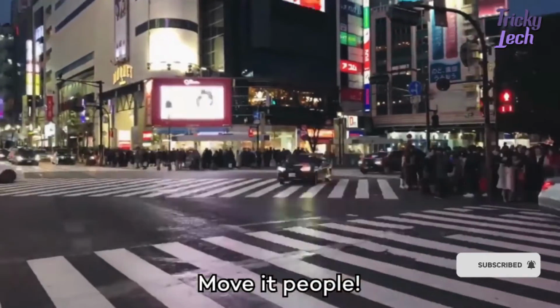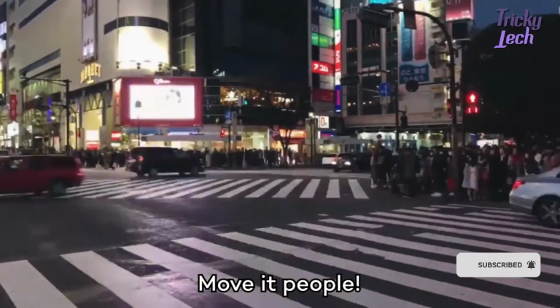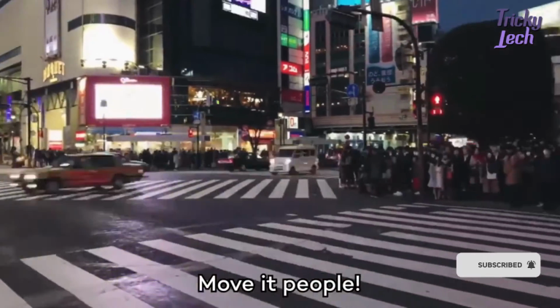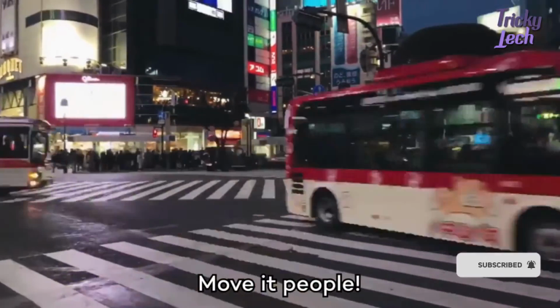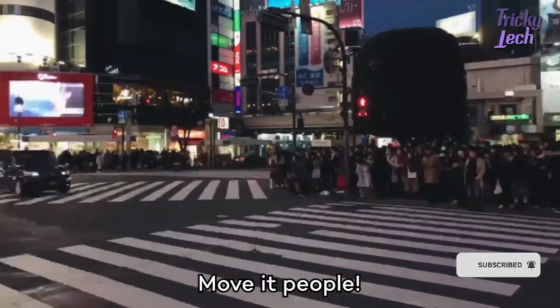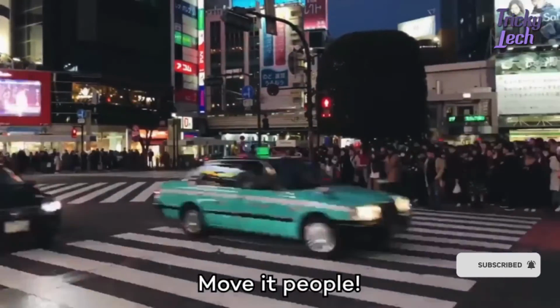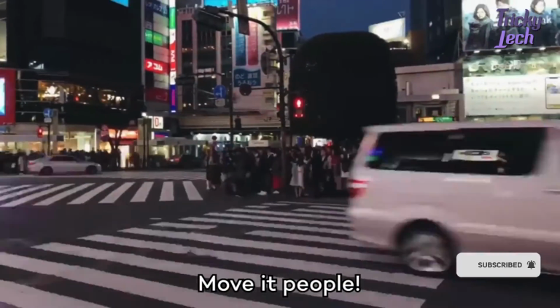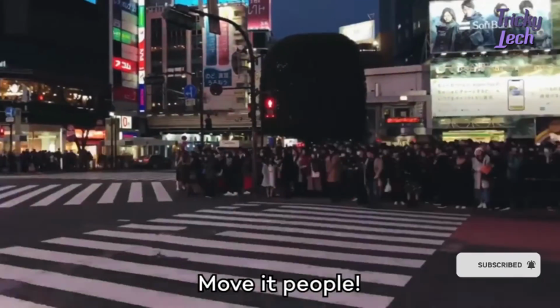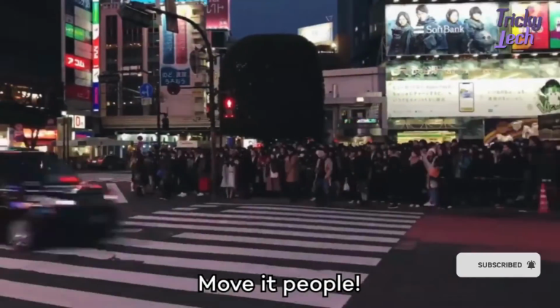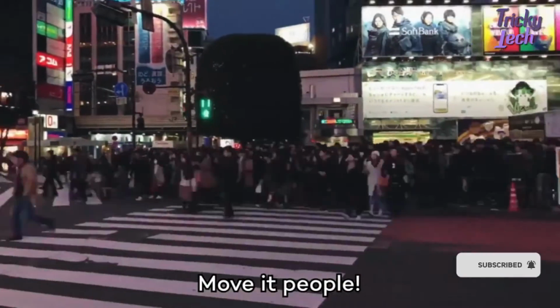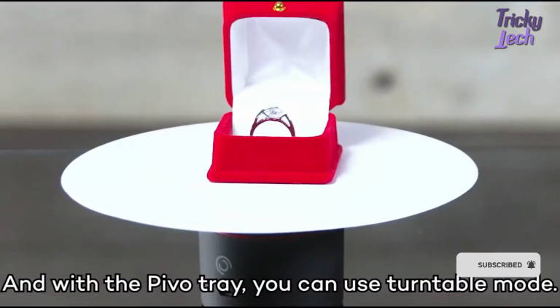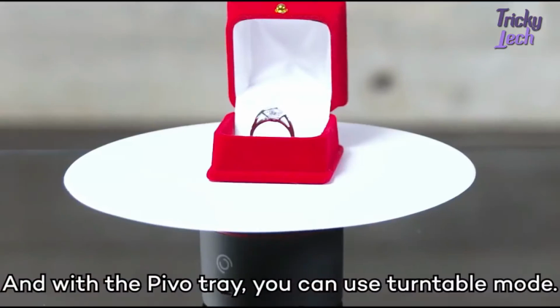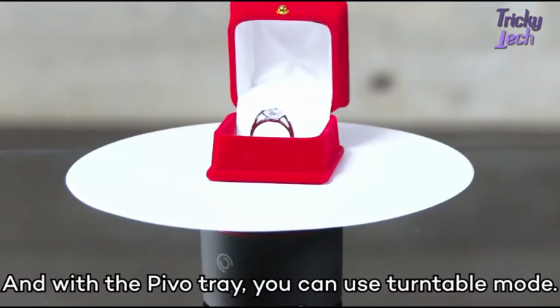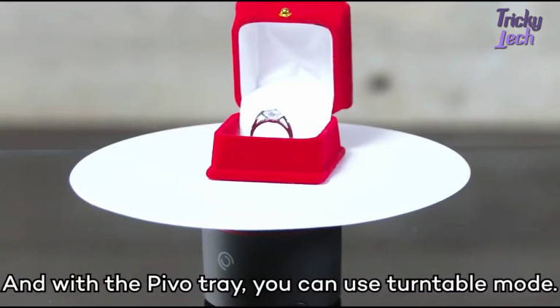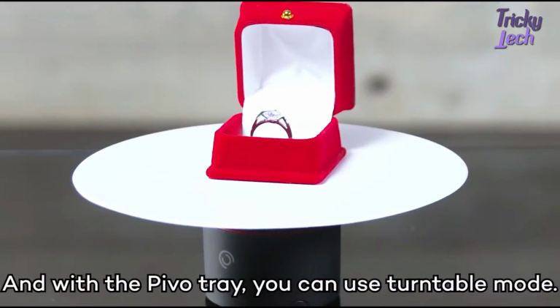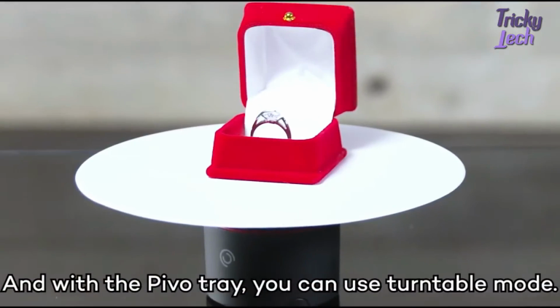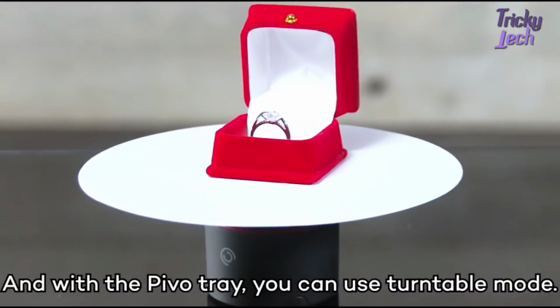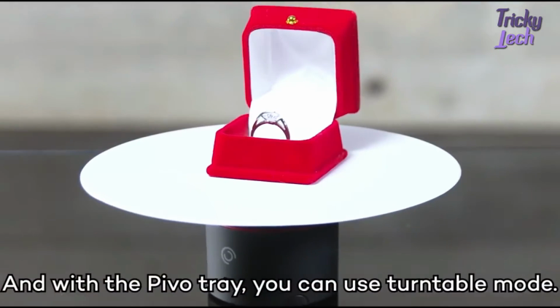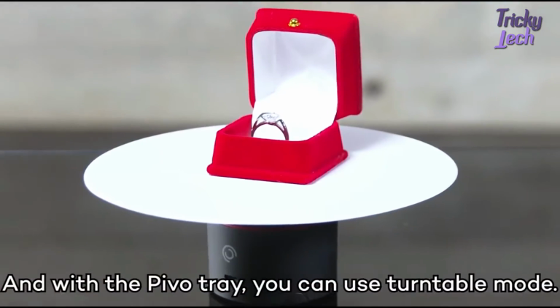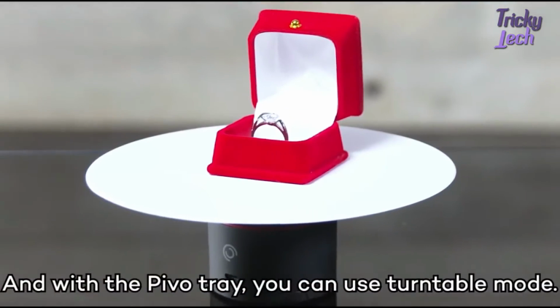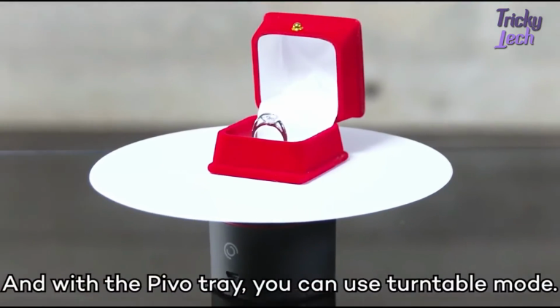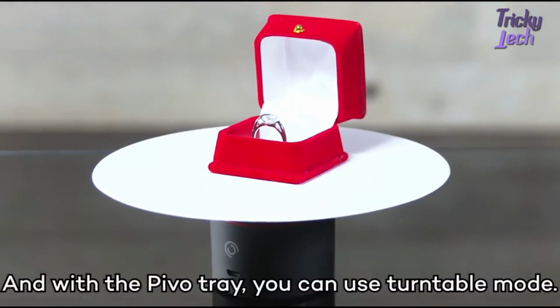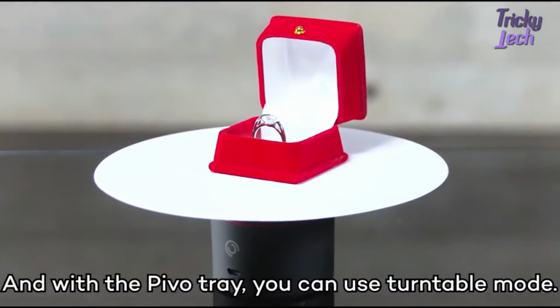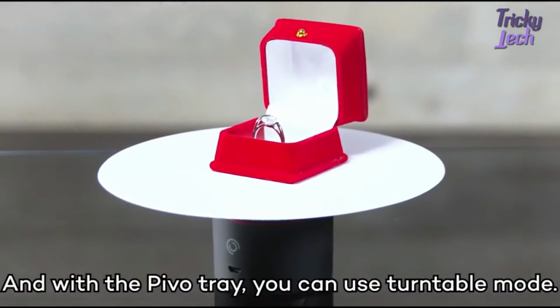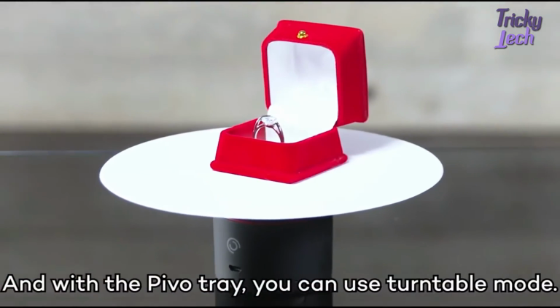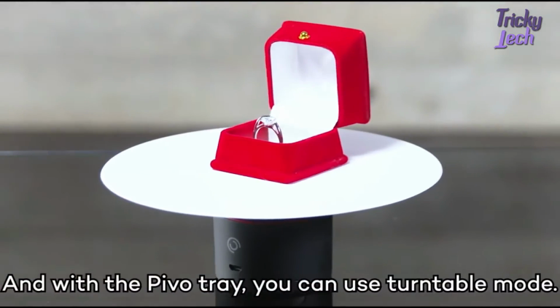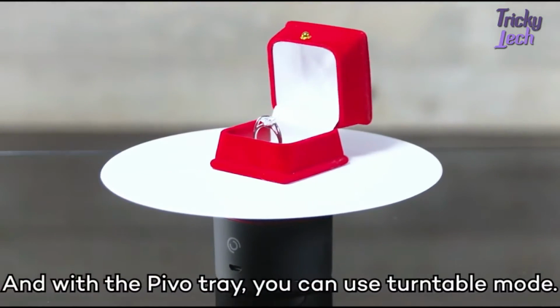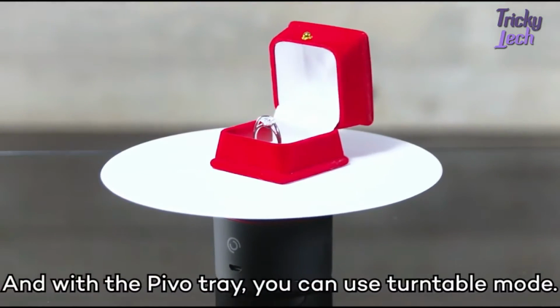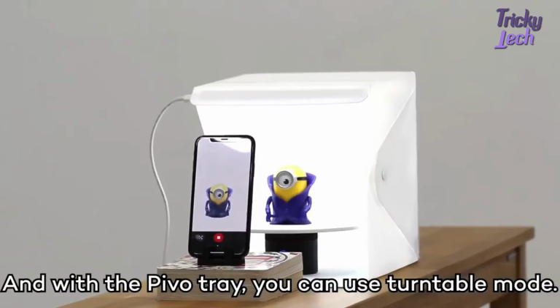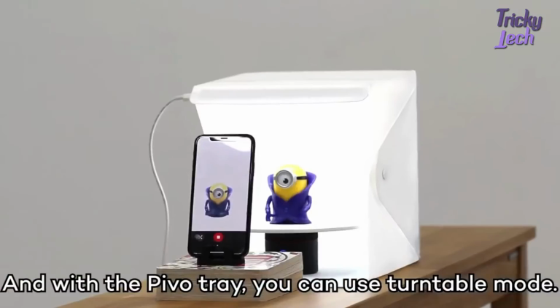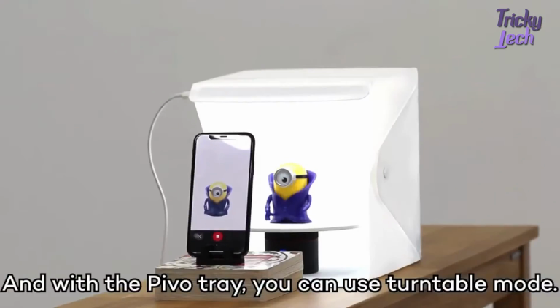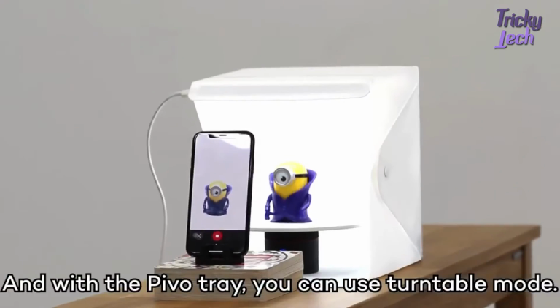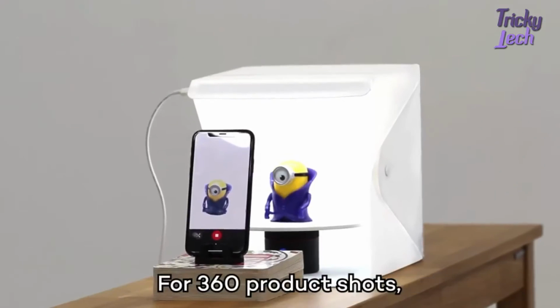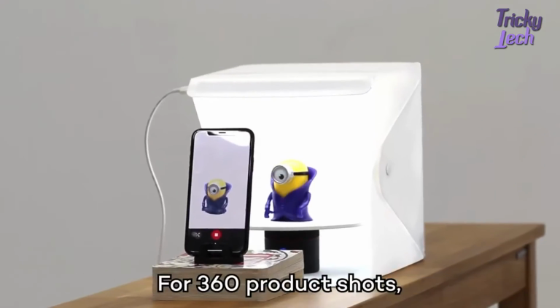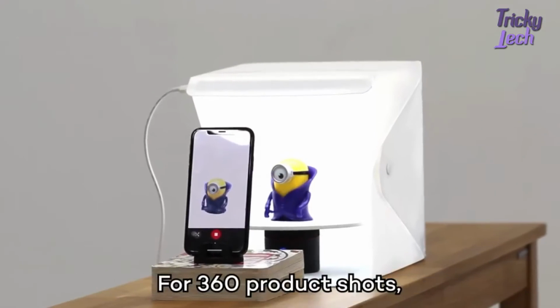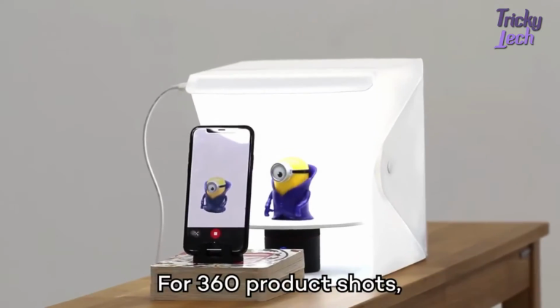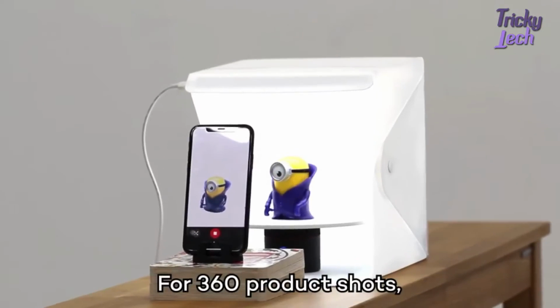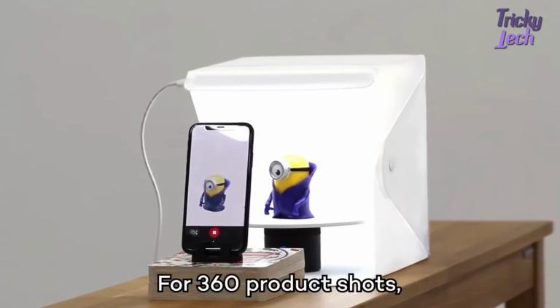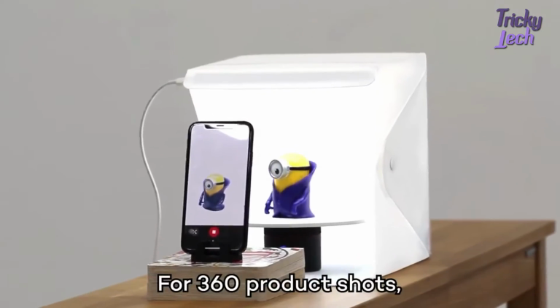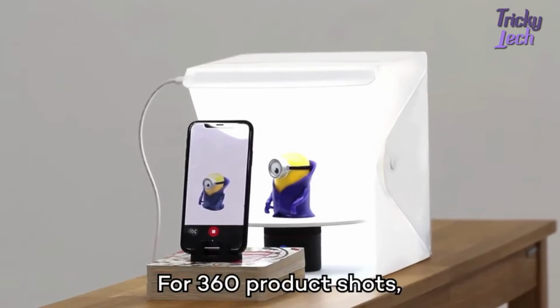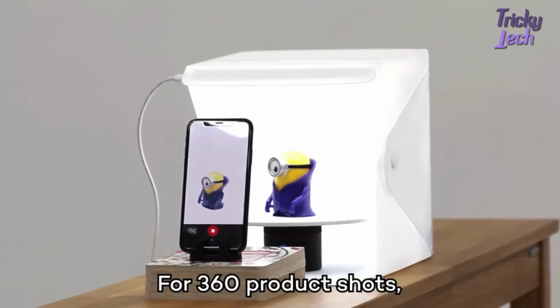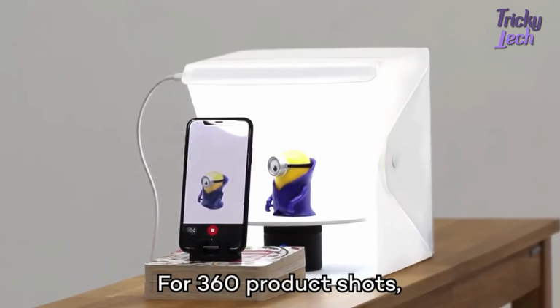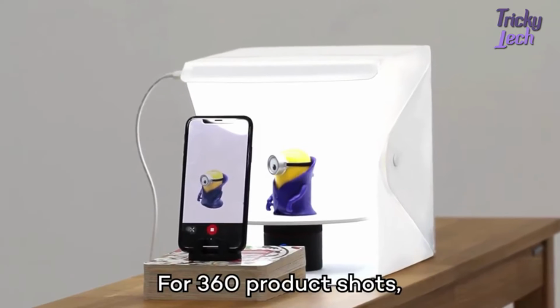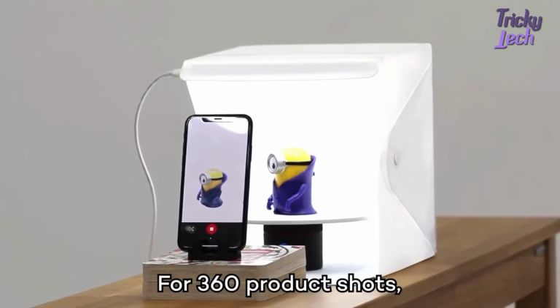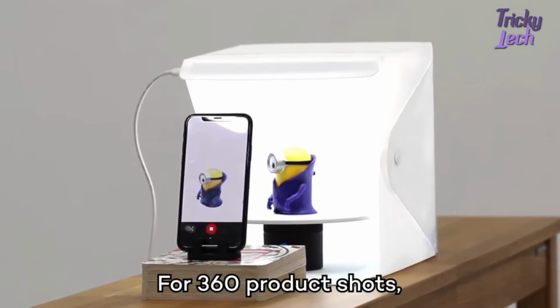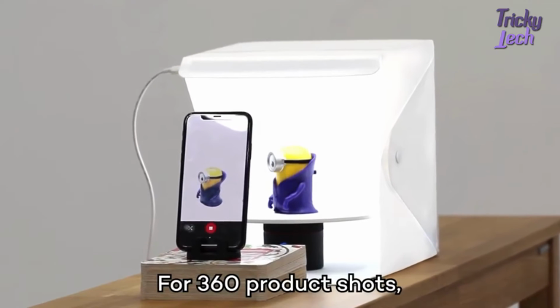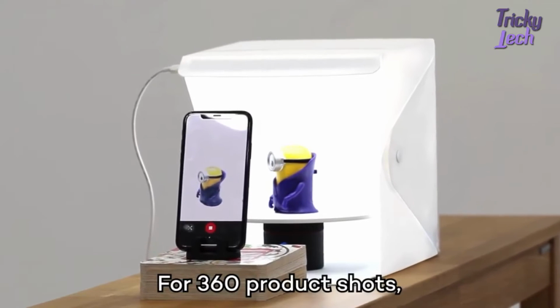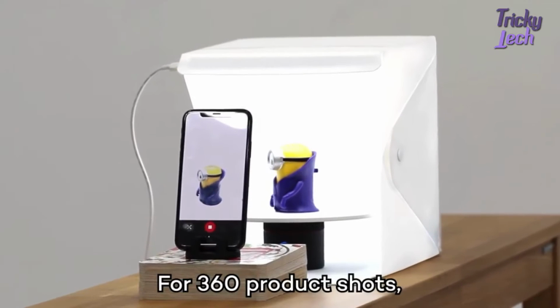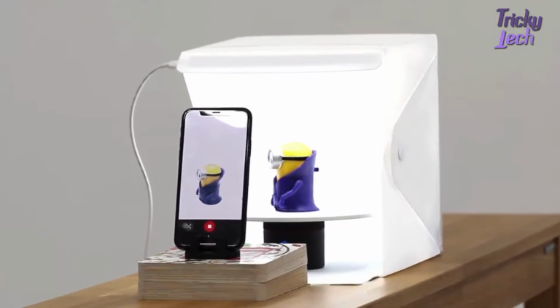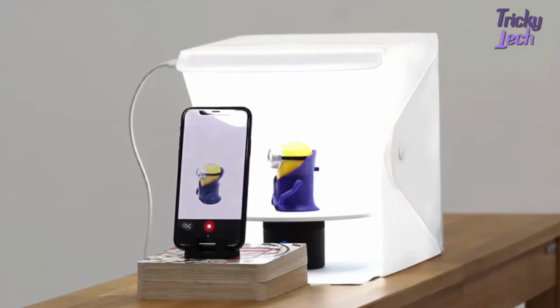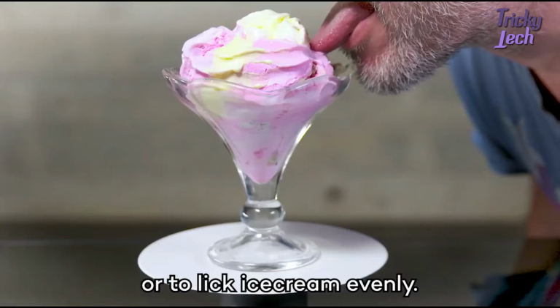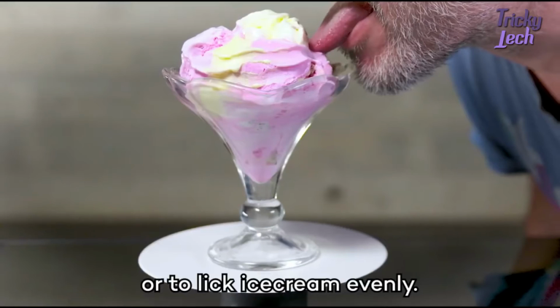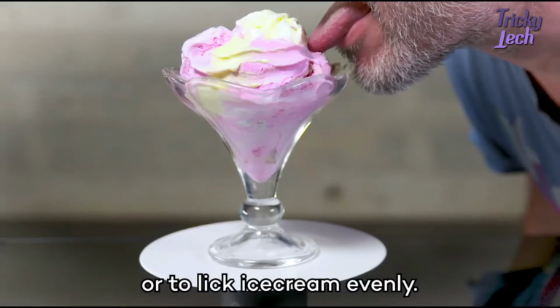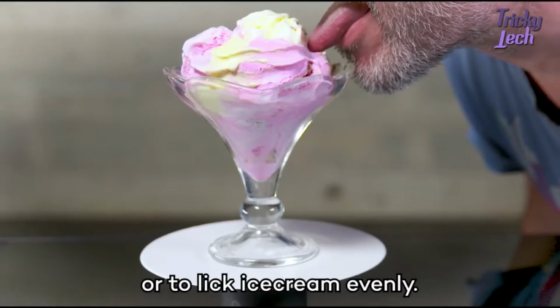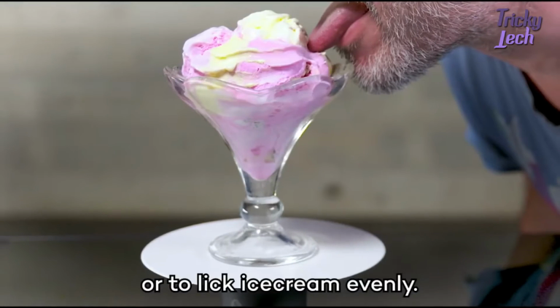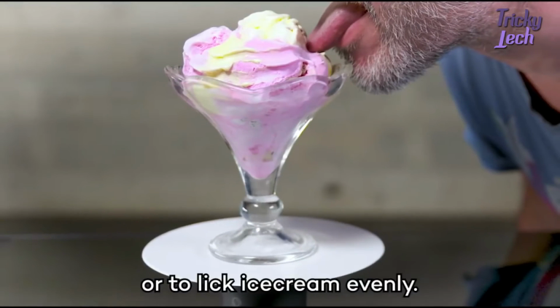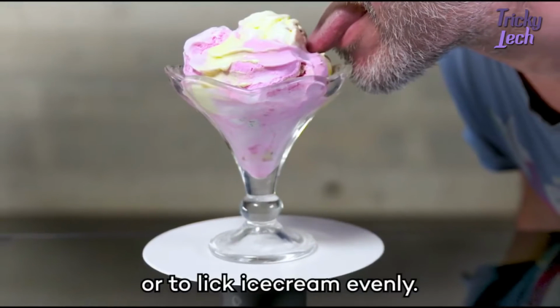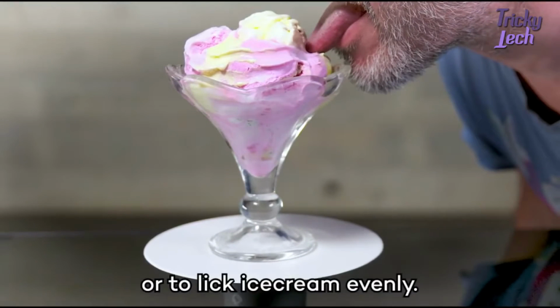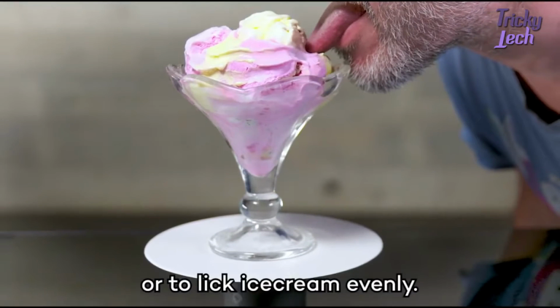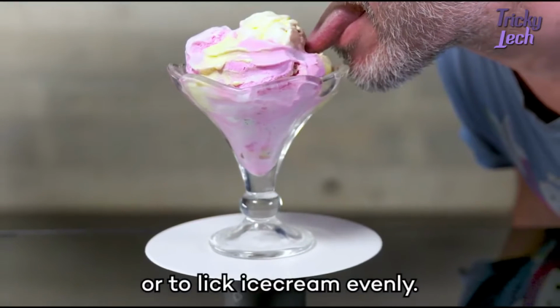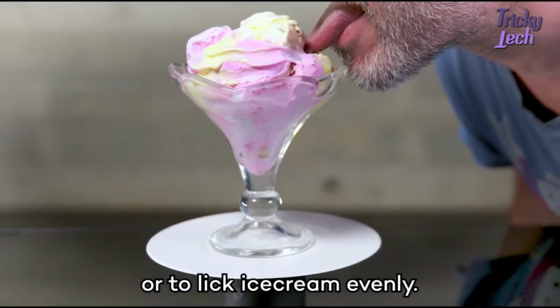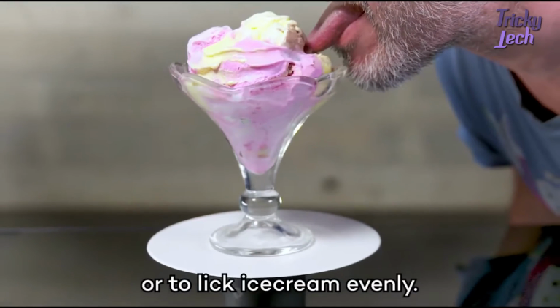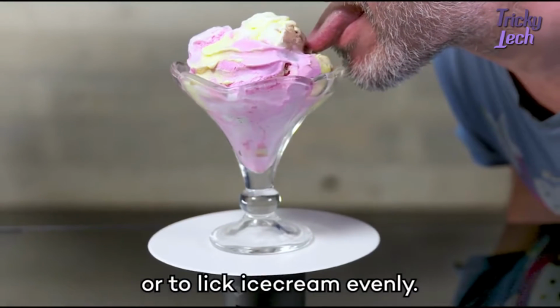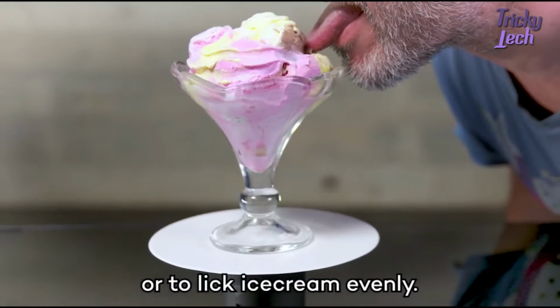Move it, people. And with the Pivo Tray, you can use Turntable Mode — for 360 product shots, or to lick ice cream evenly.